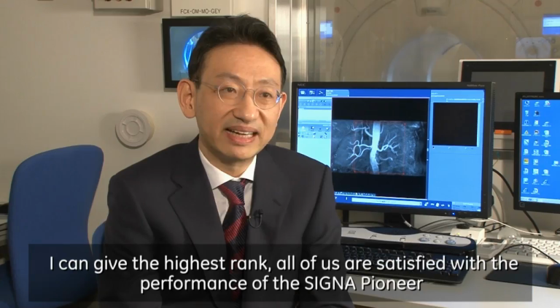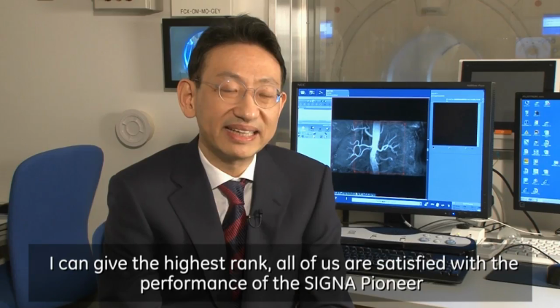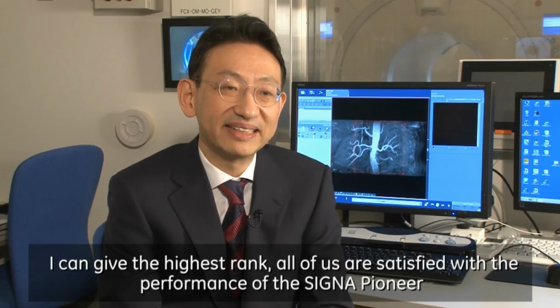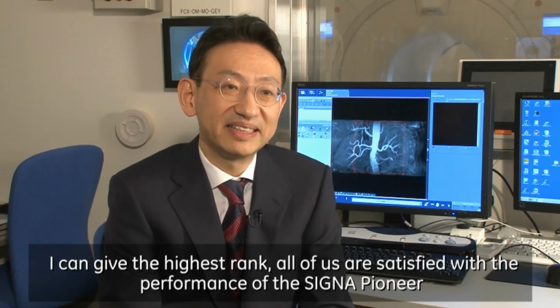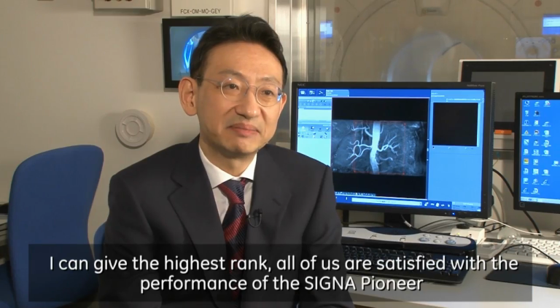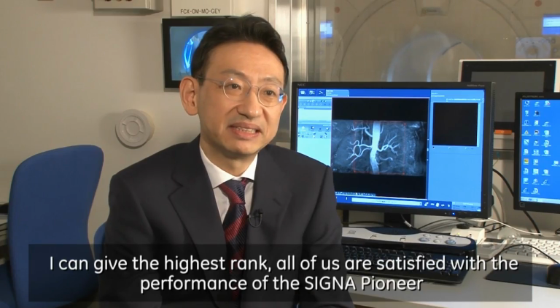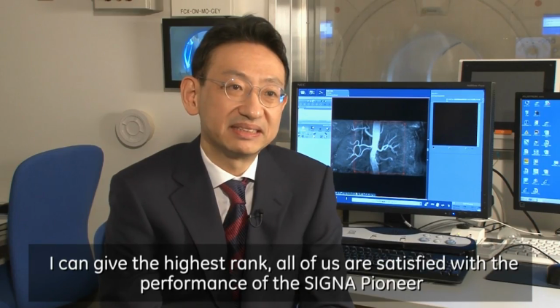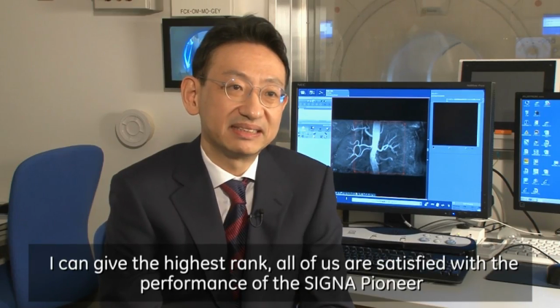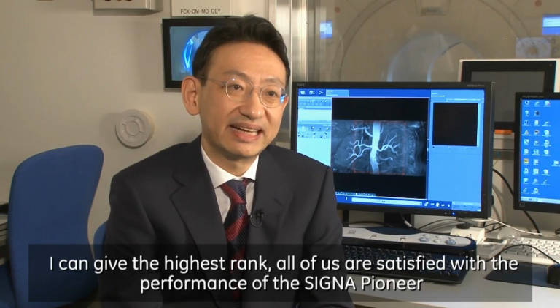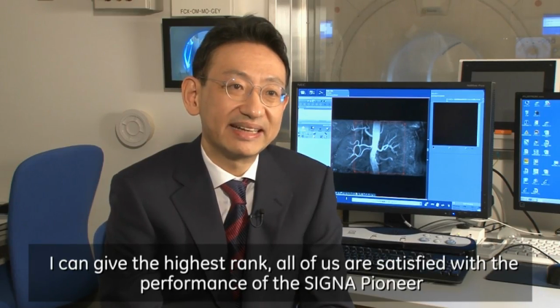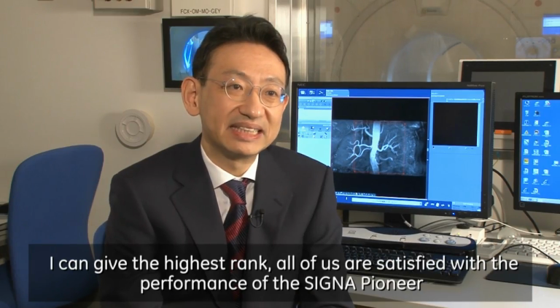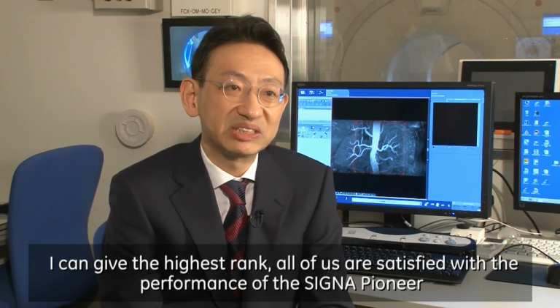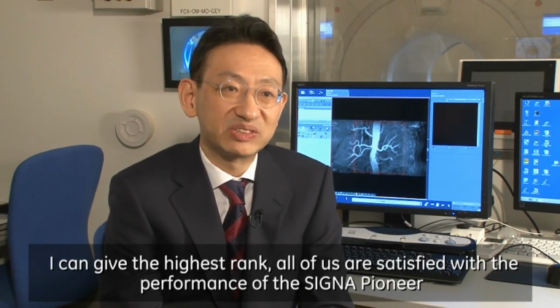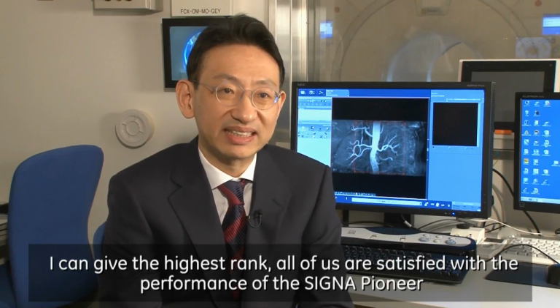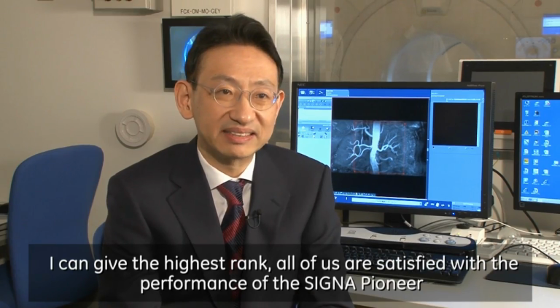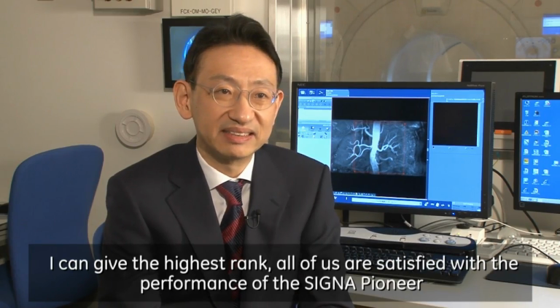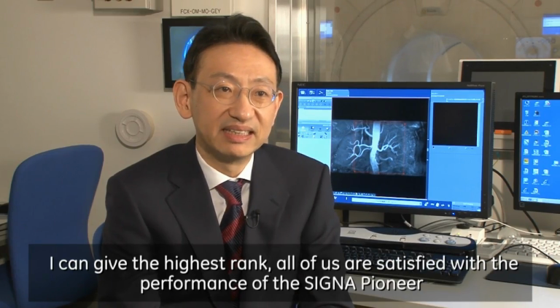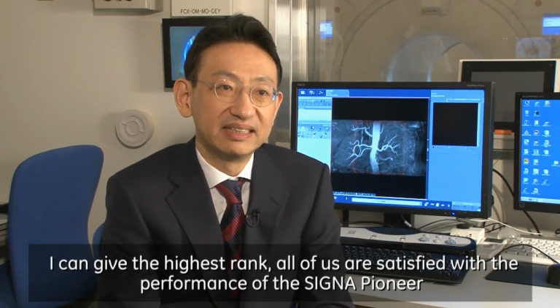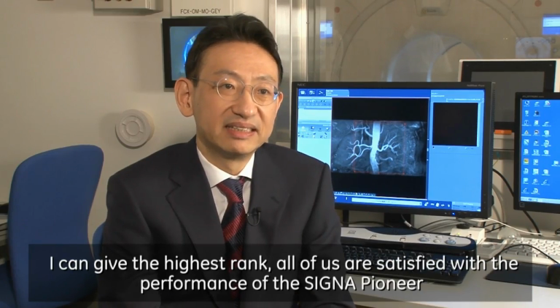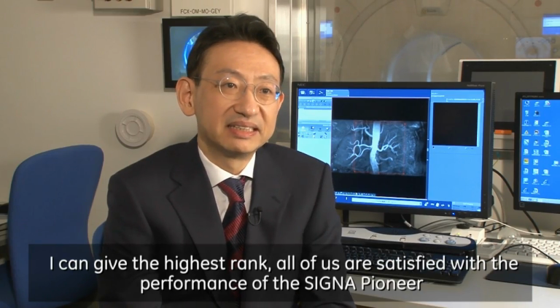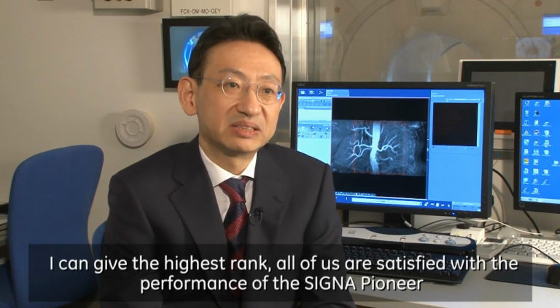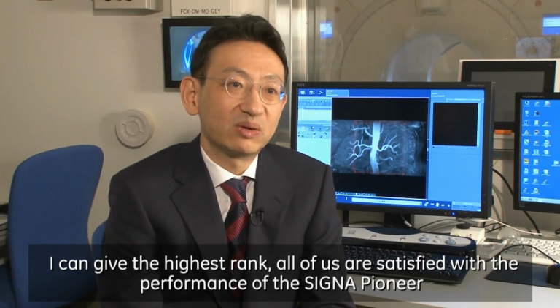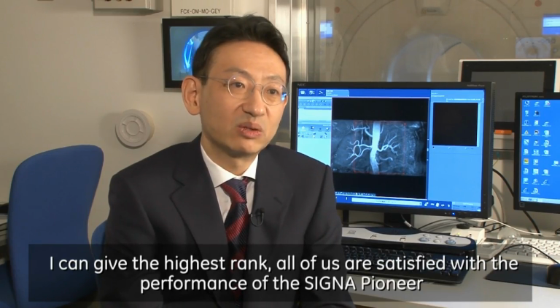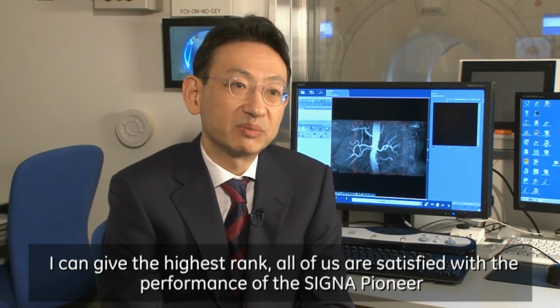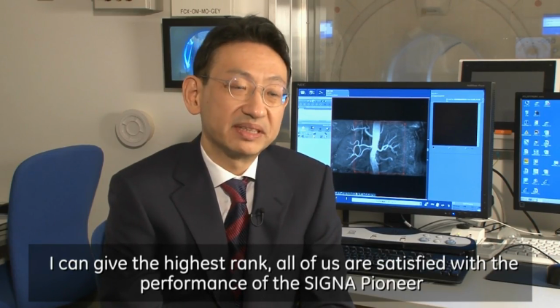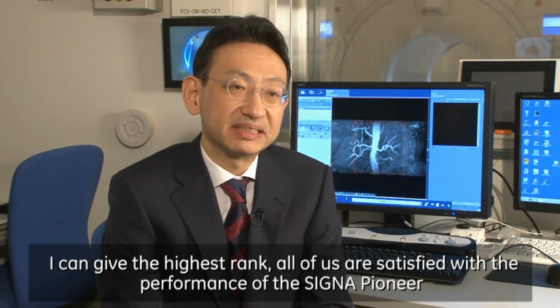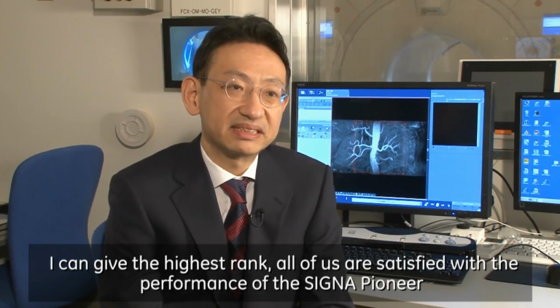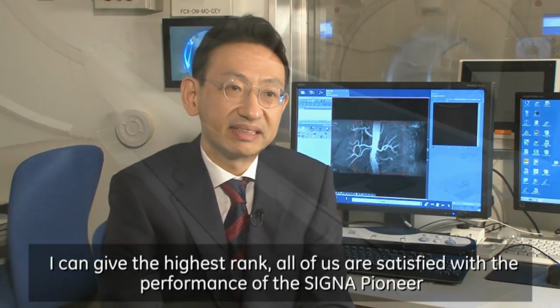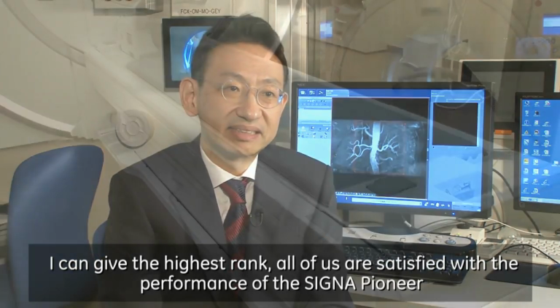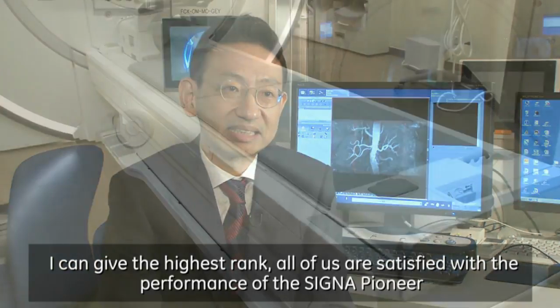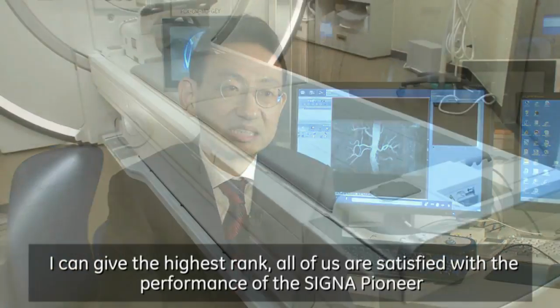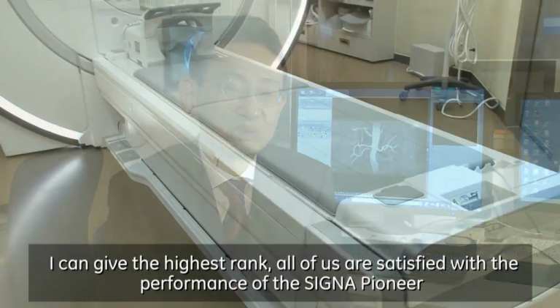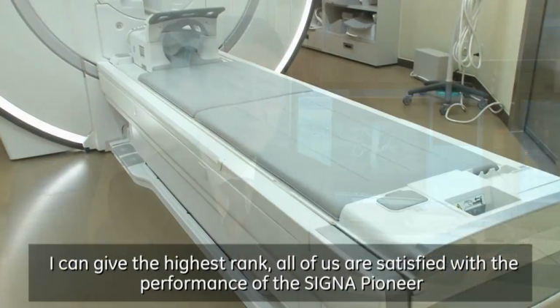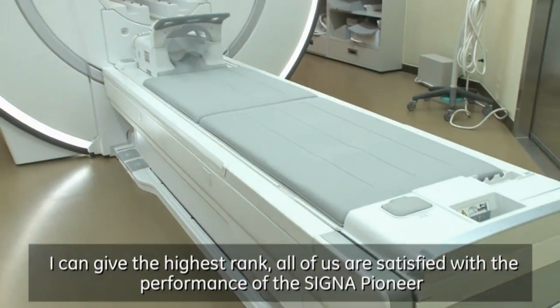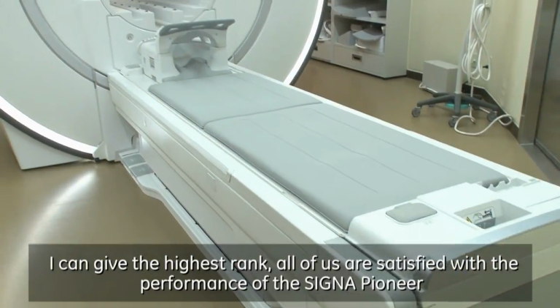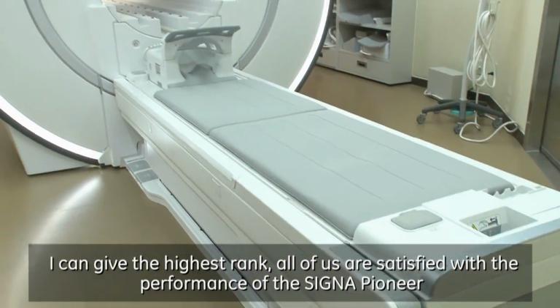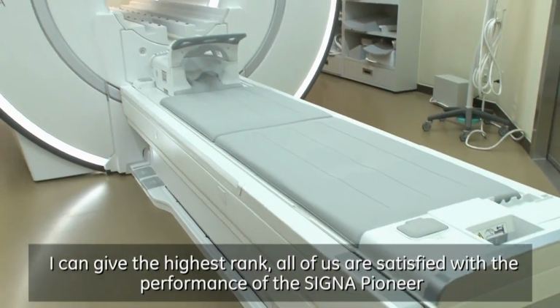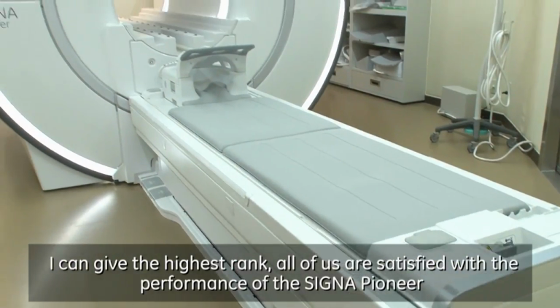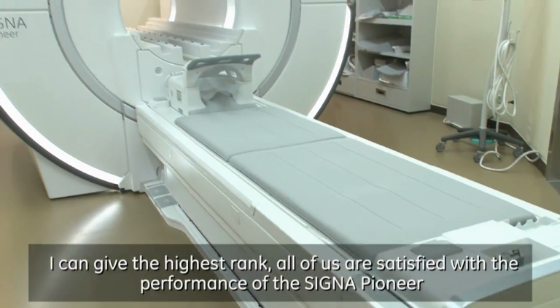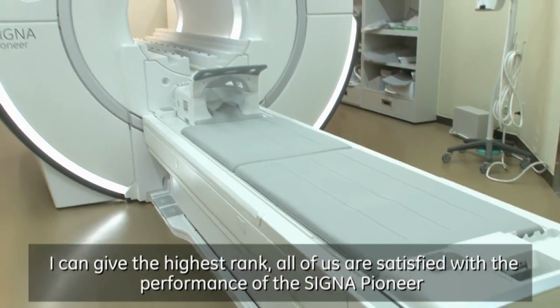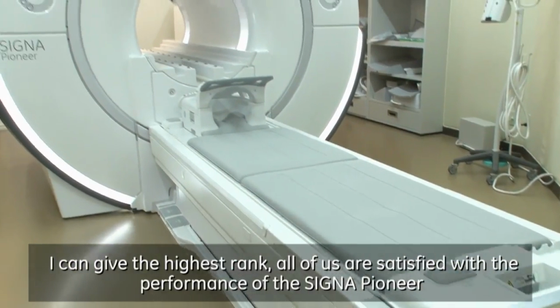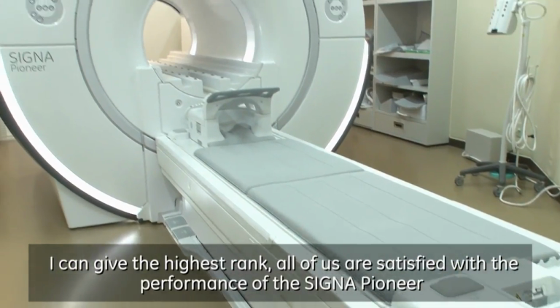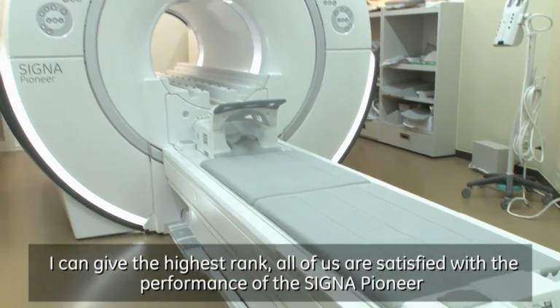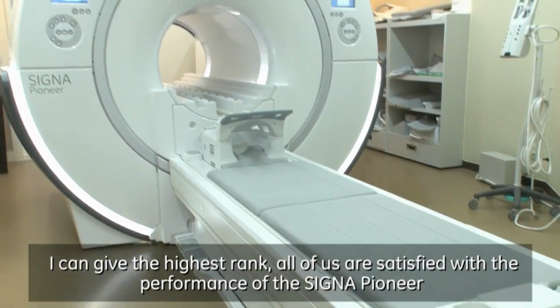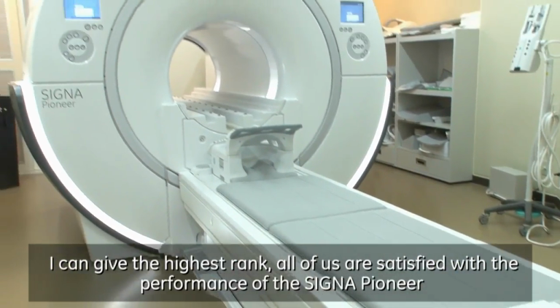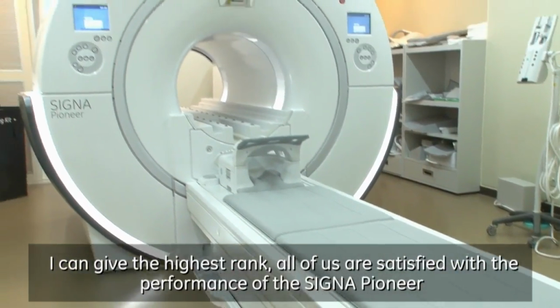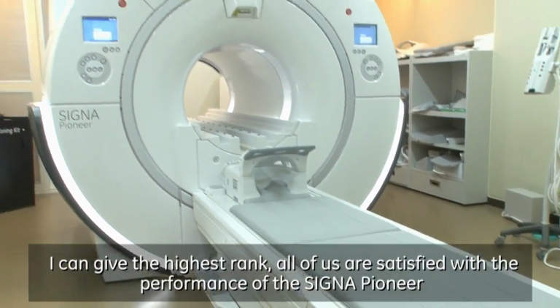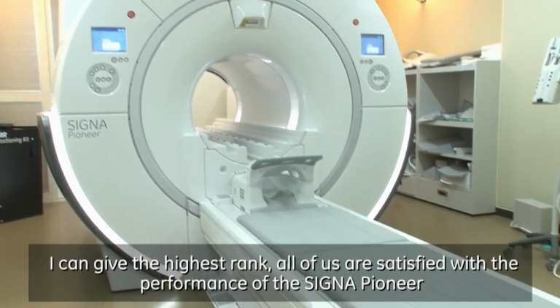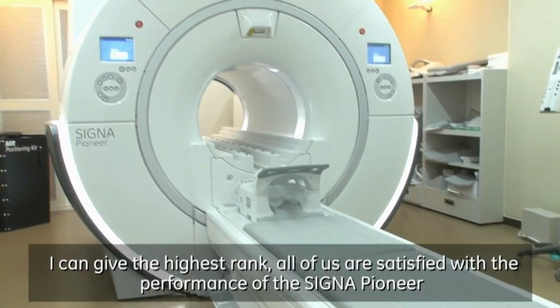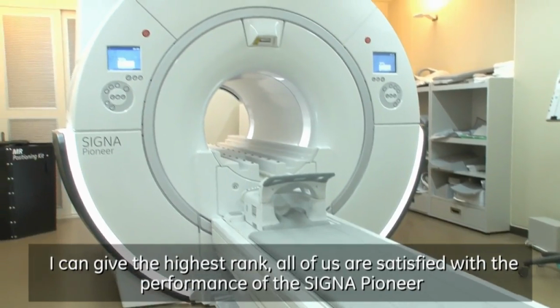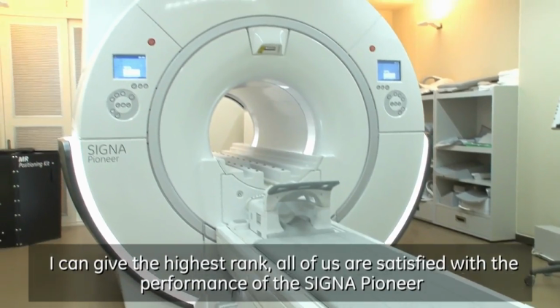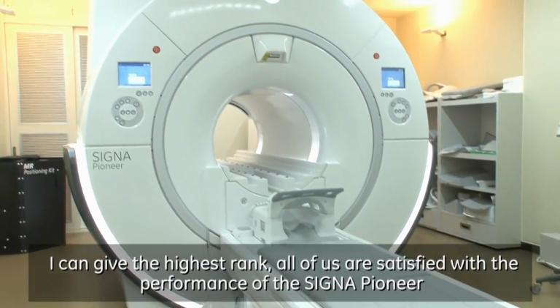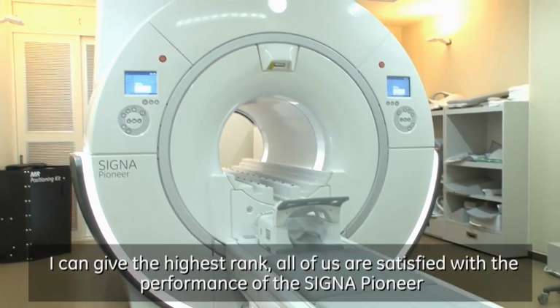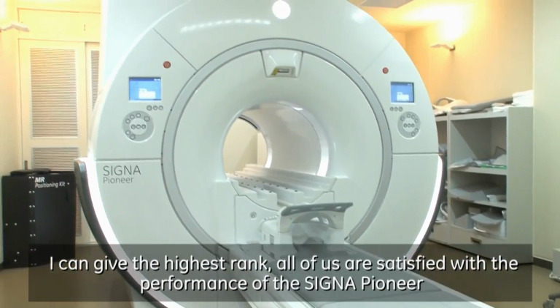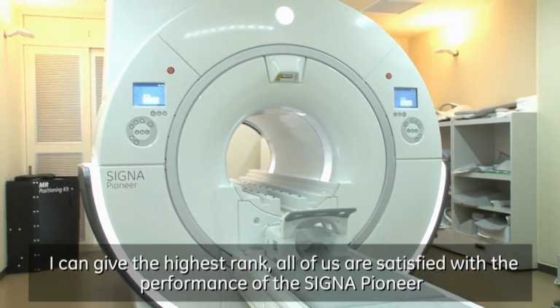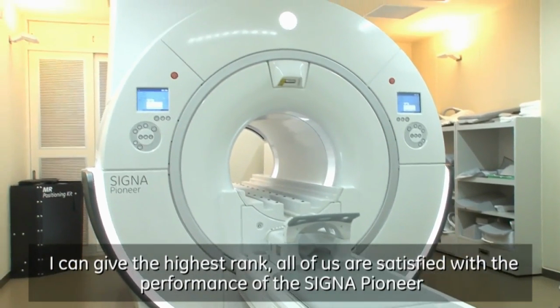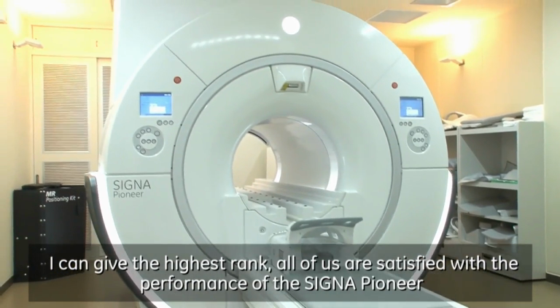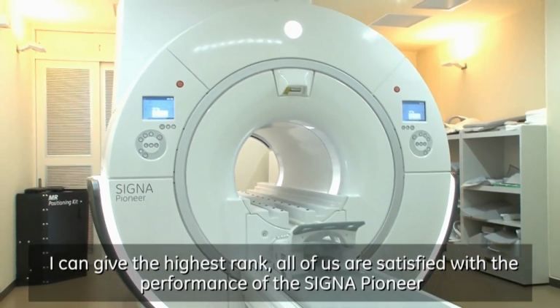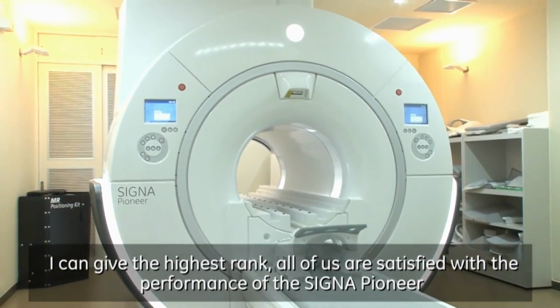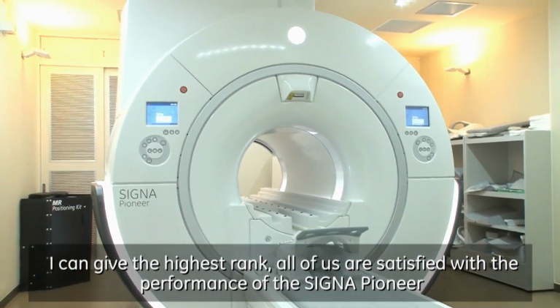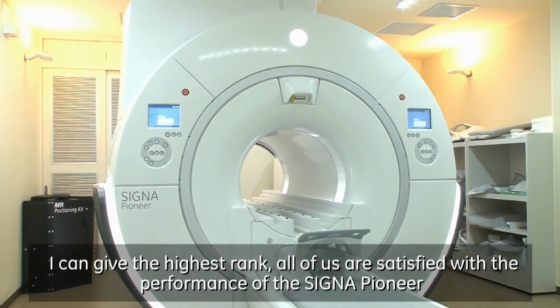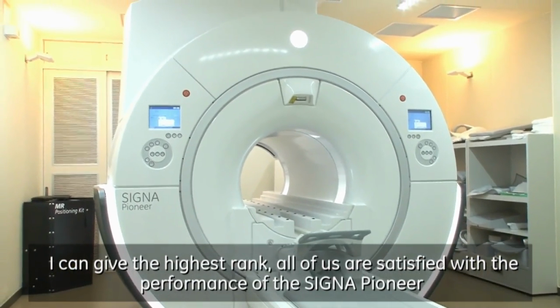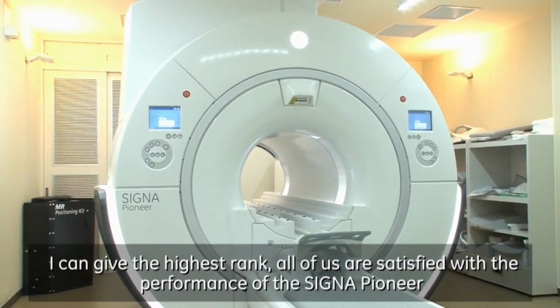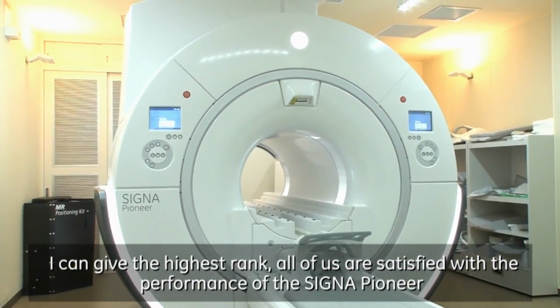I can give the highest rank. All of us are satisfied with the performance of the SIGNA Pioneer.